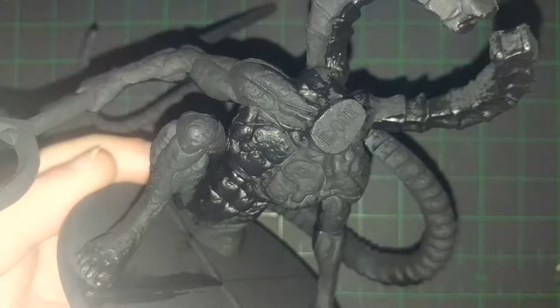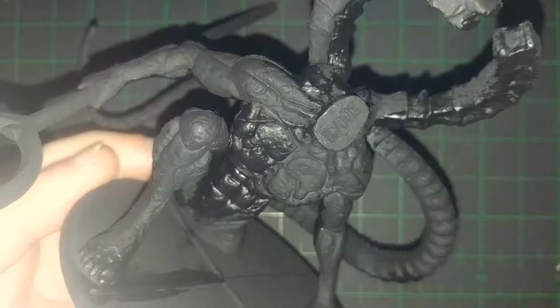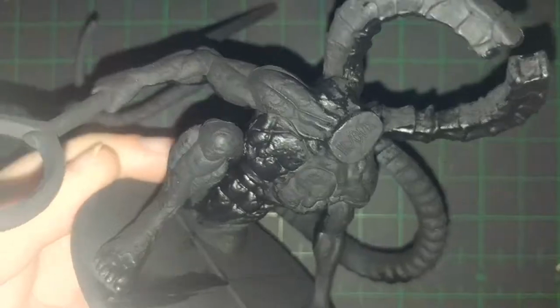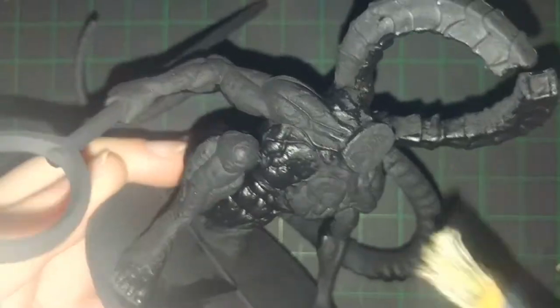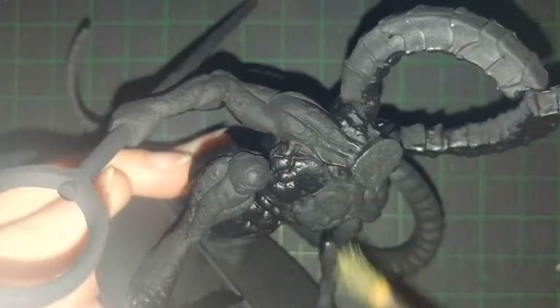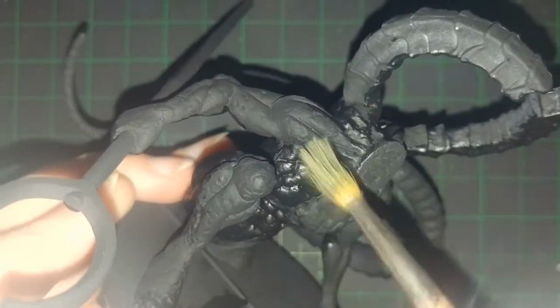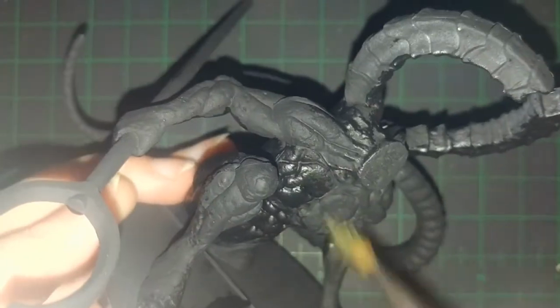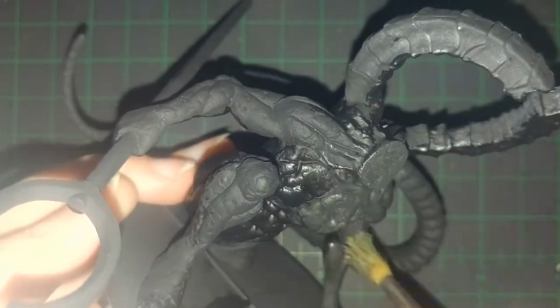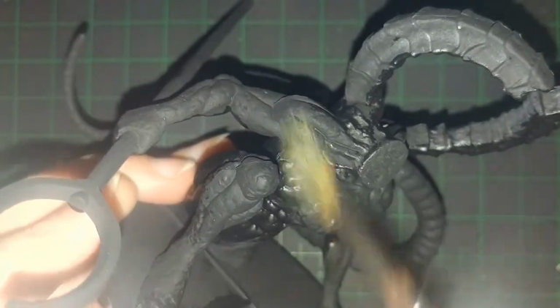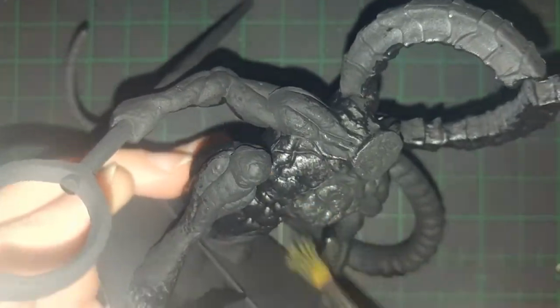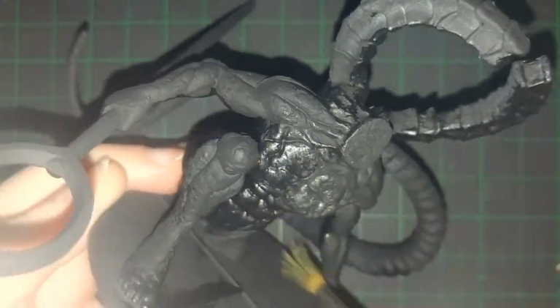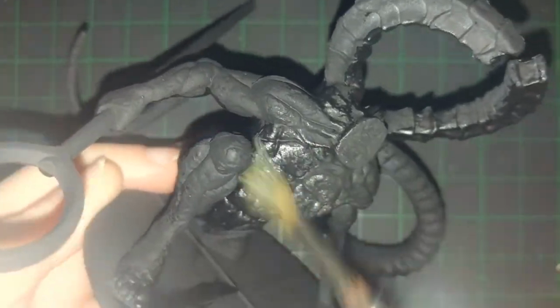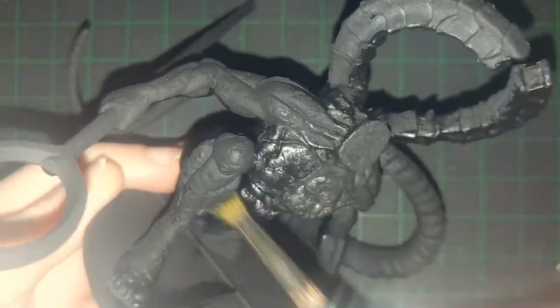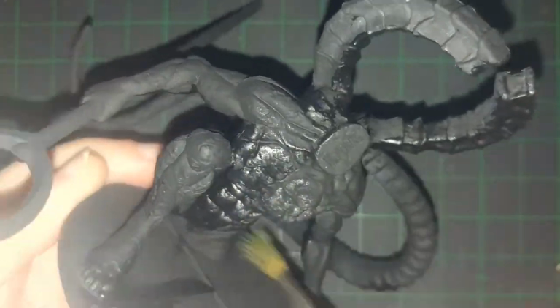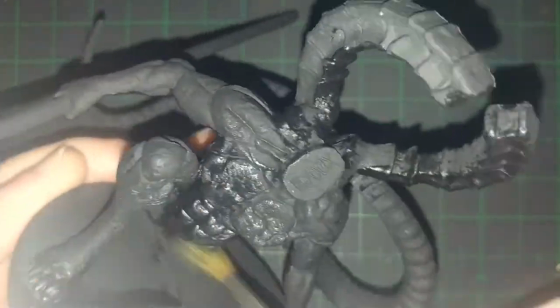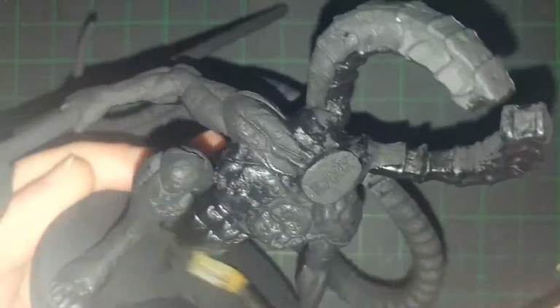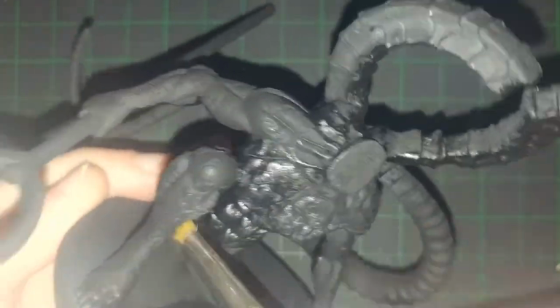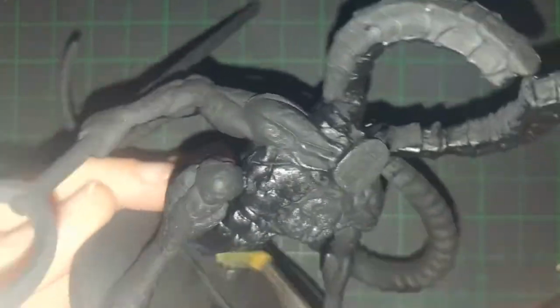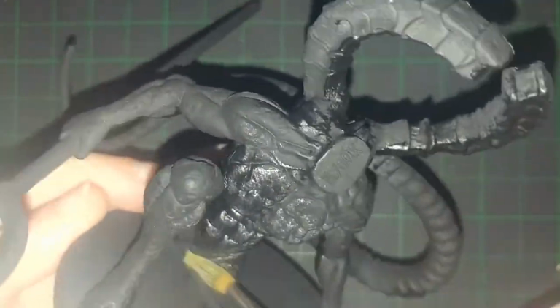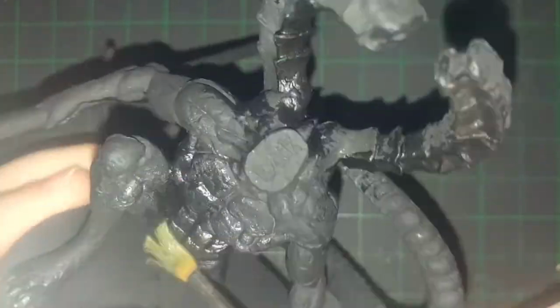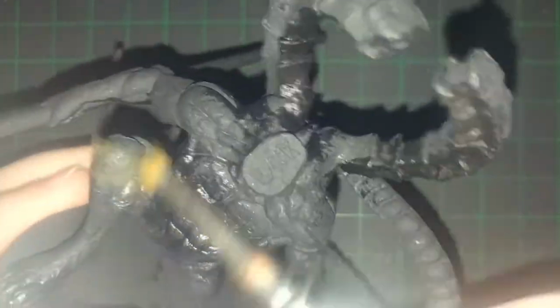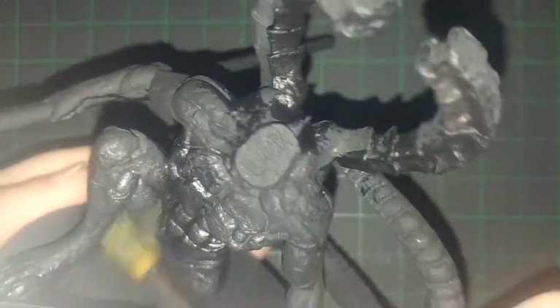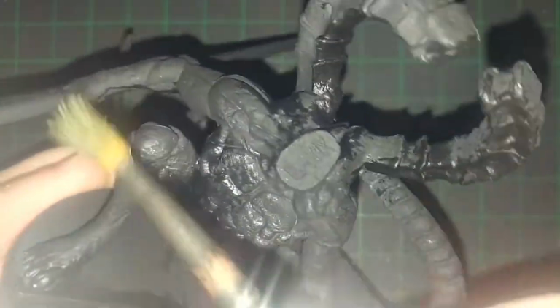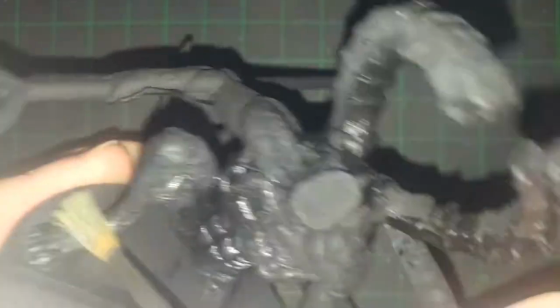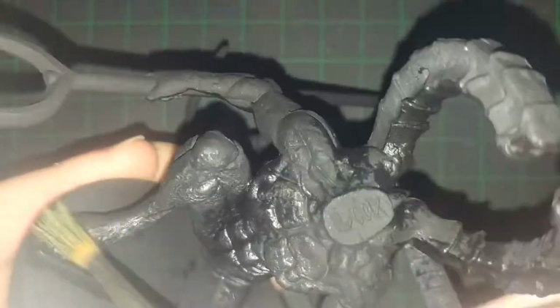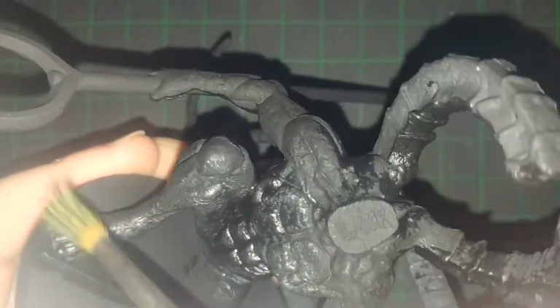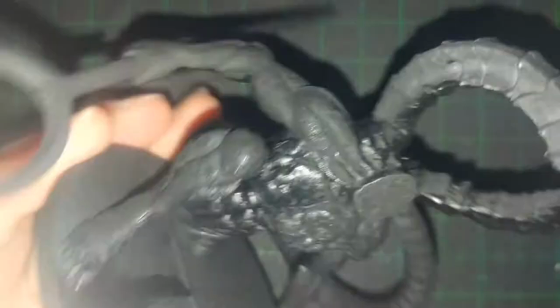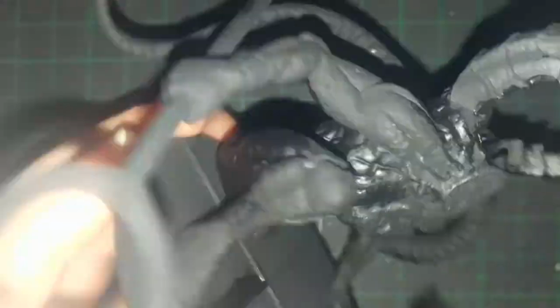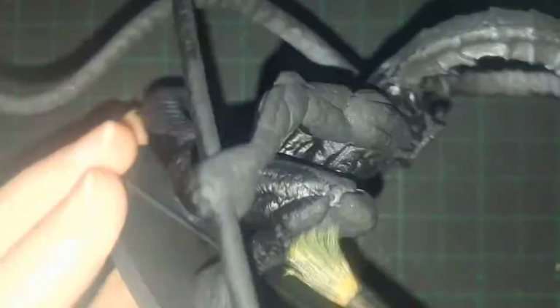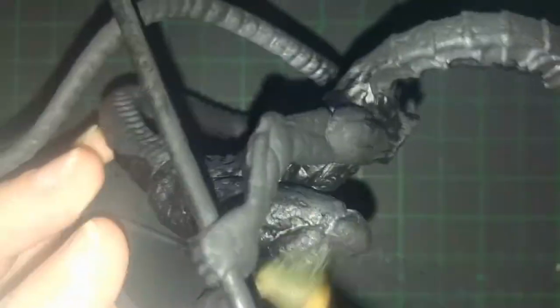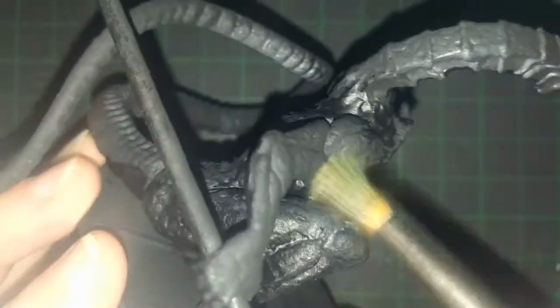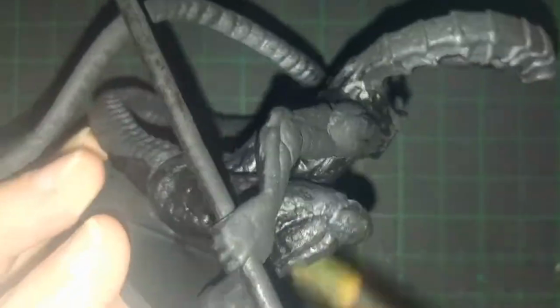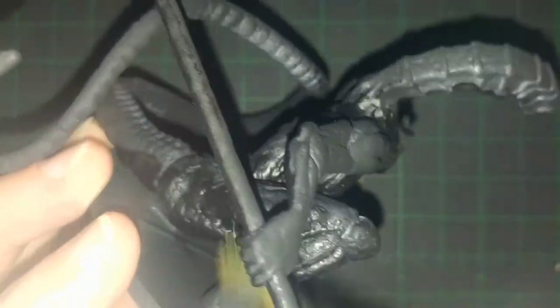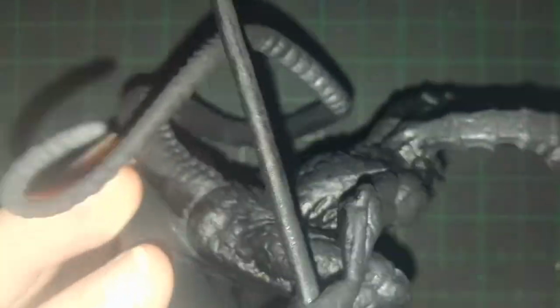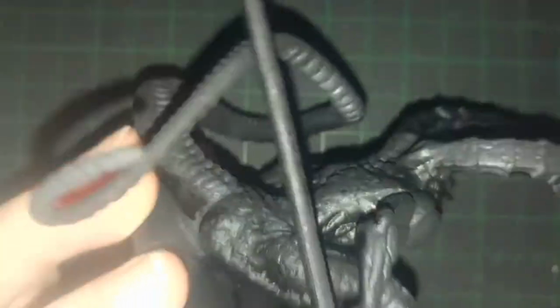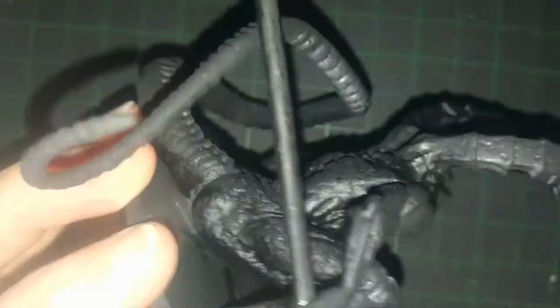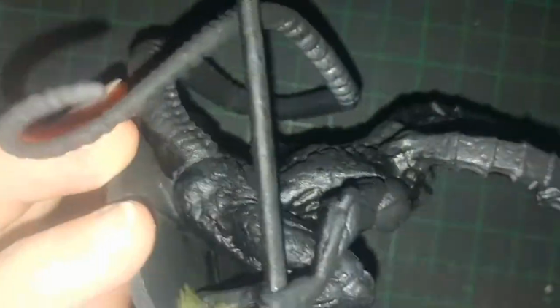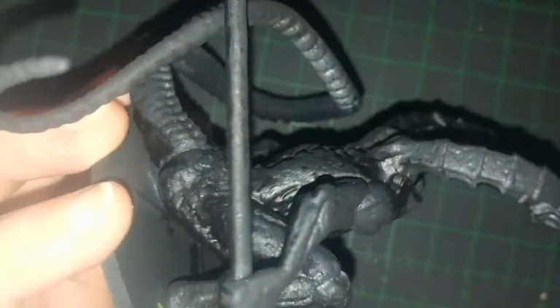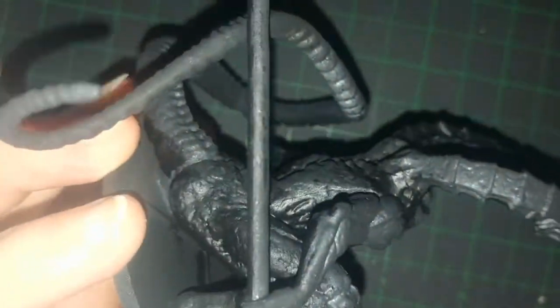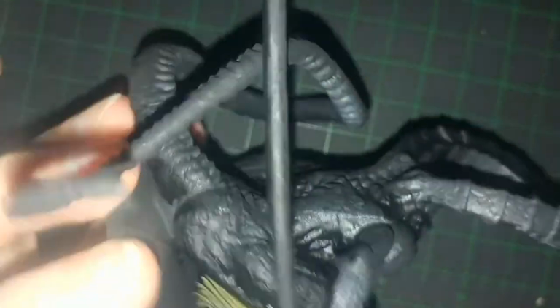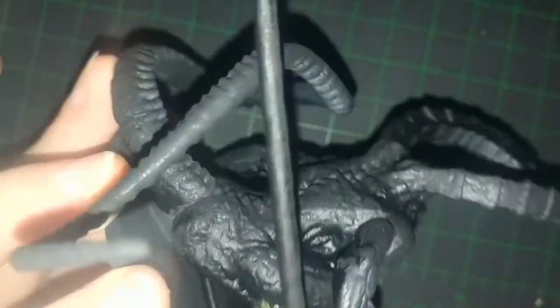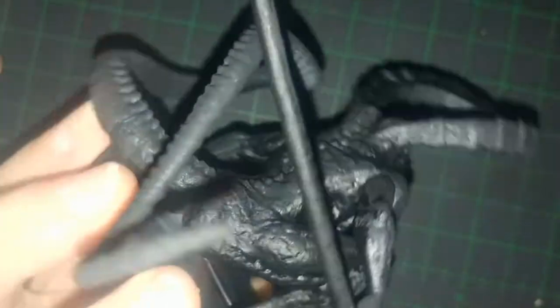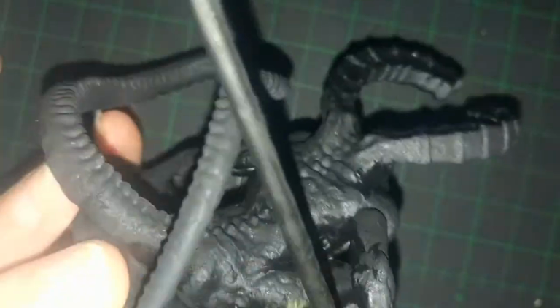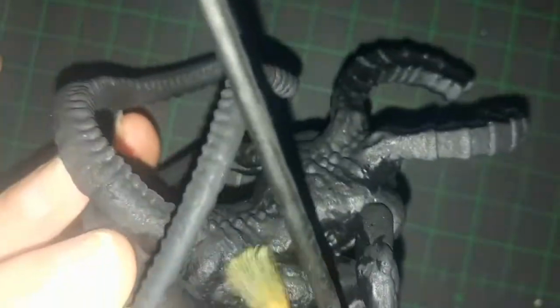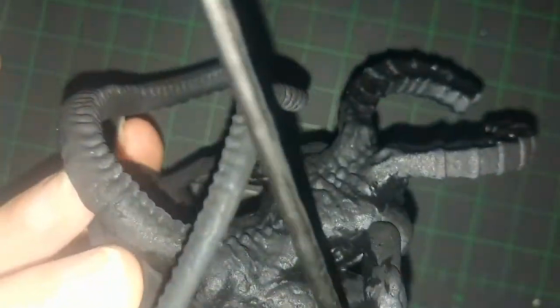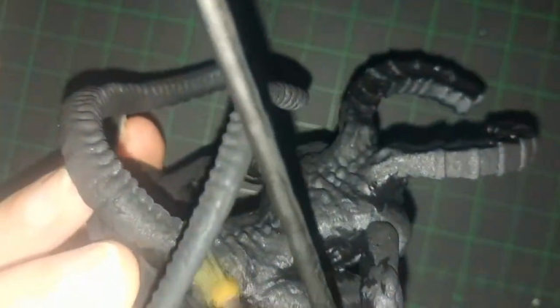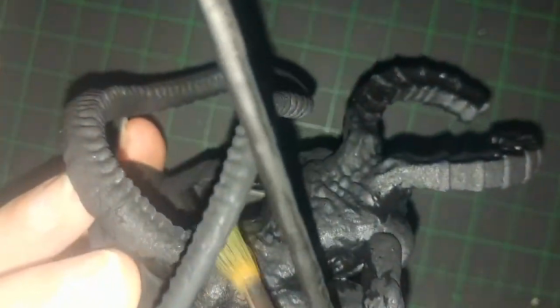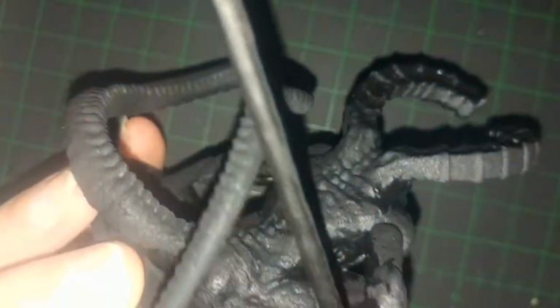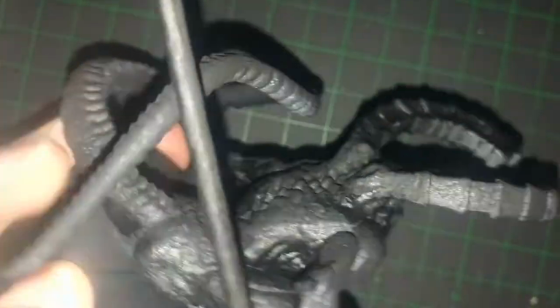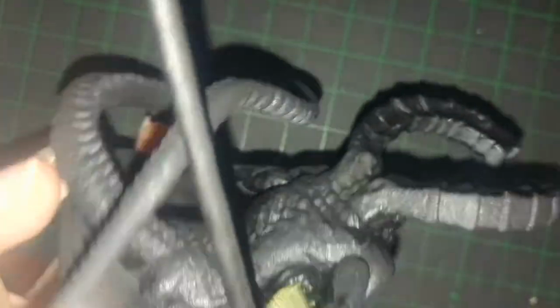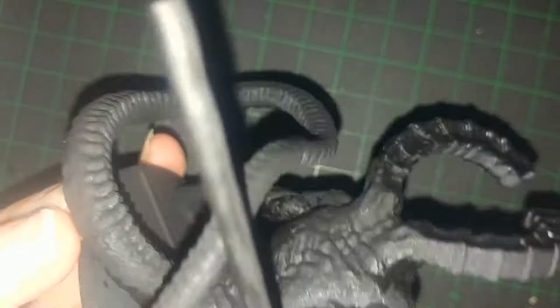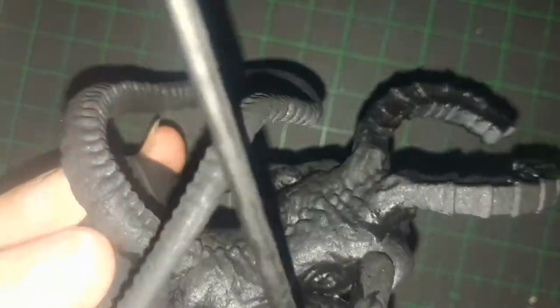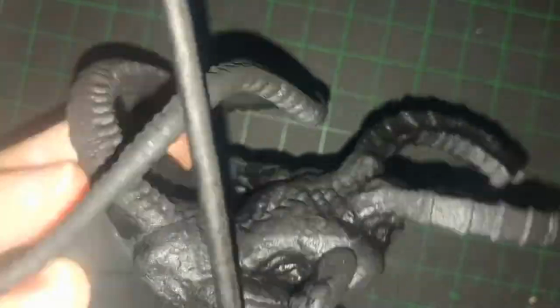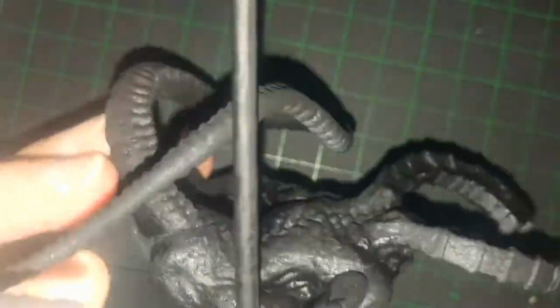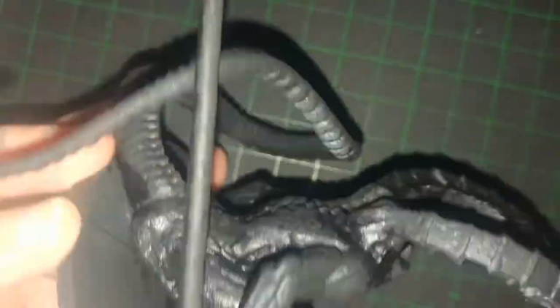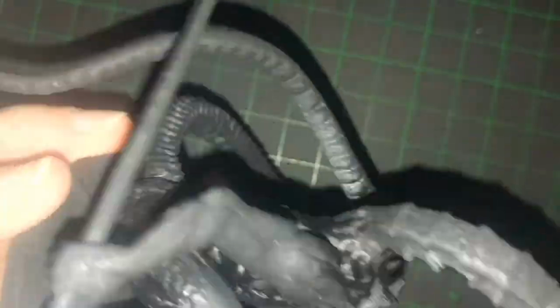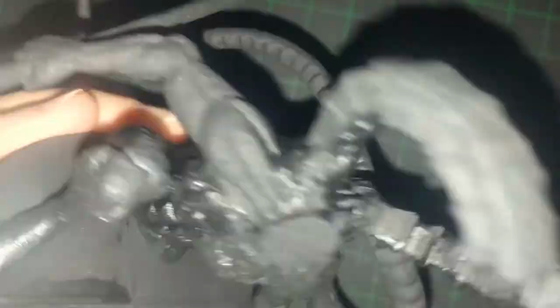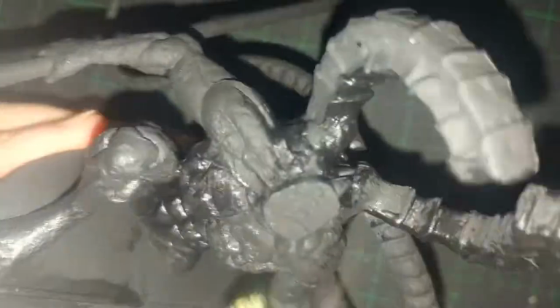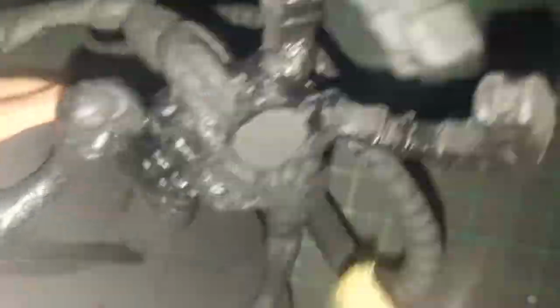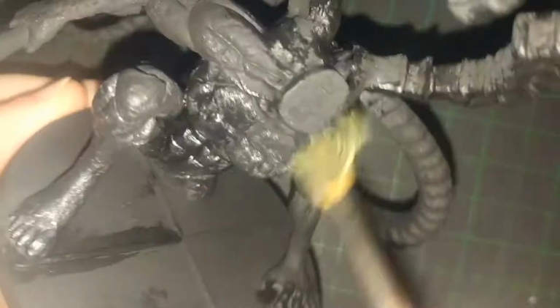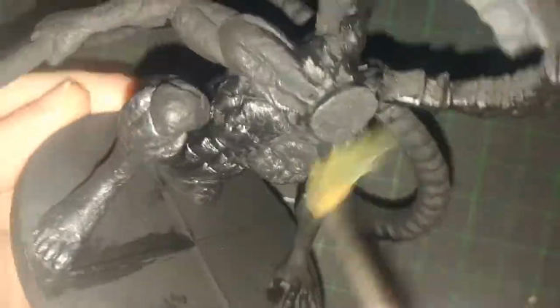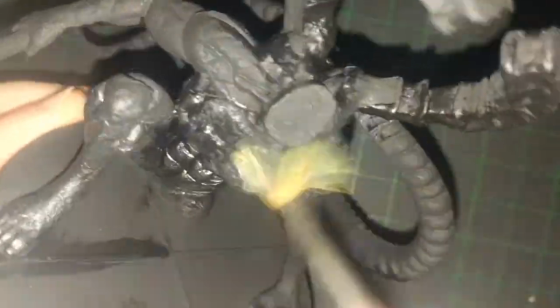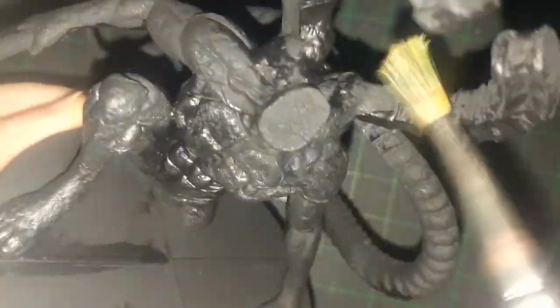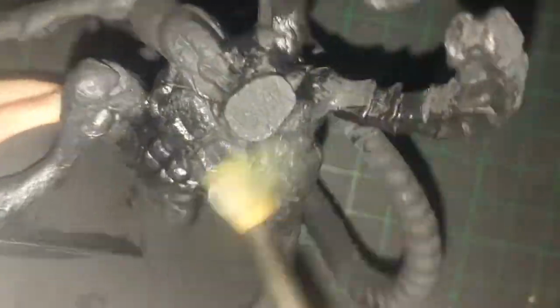Hello everyone, and welcome to this painting video for the Dark Souls board game's Titanite Demon Miniboss.